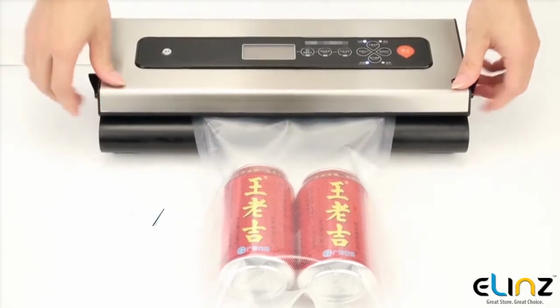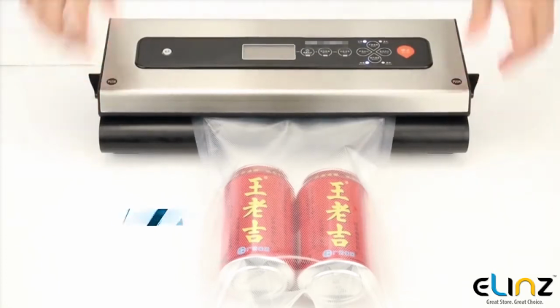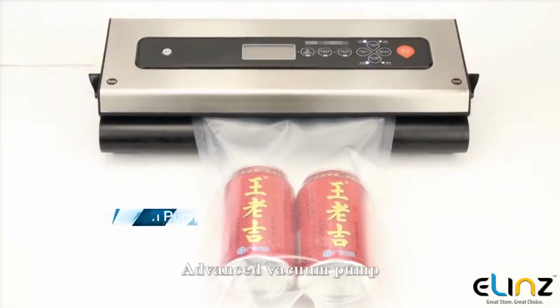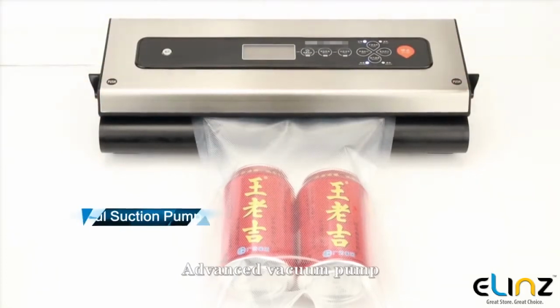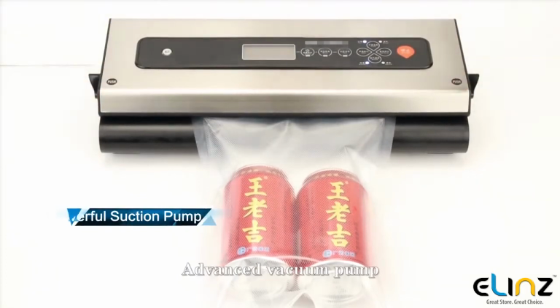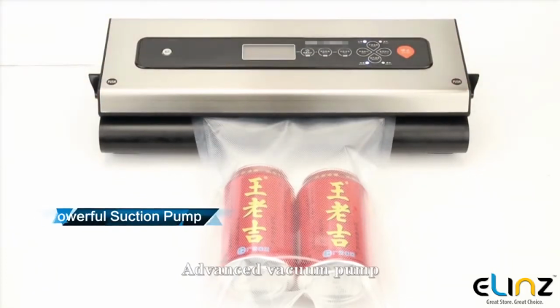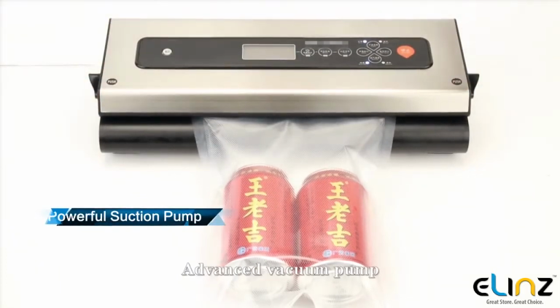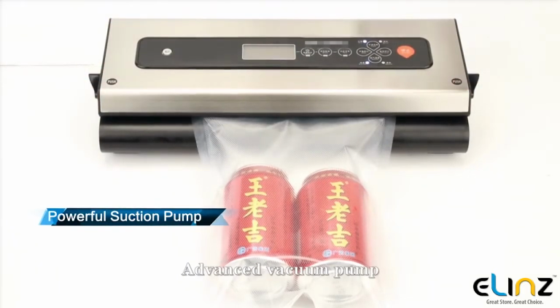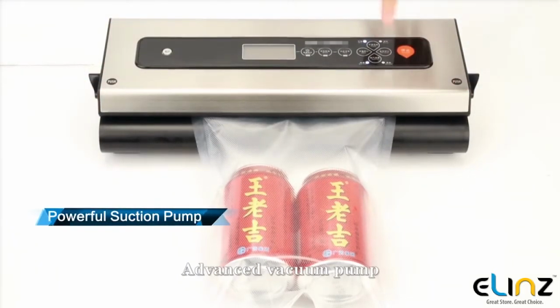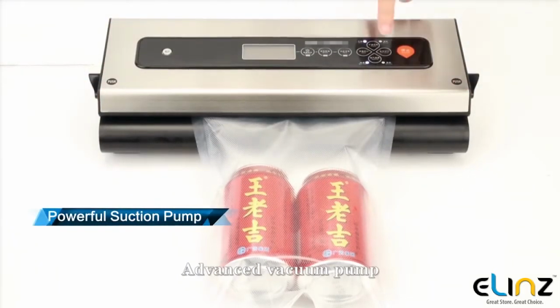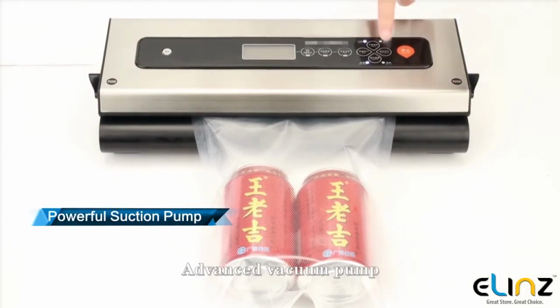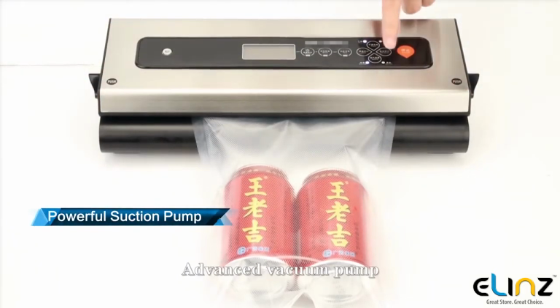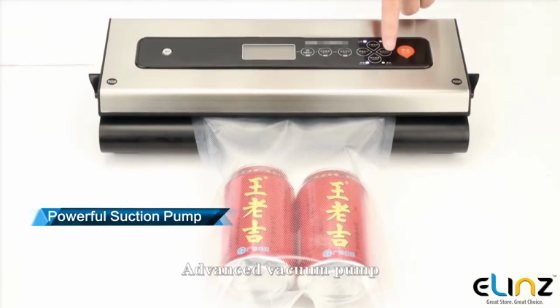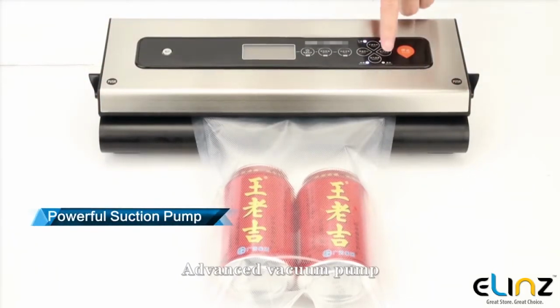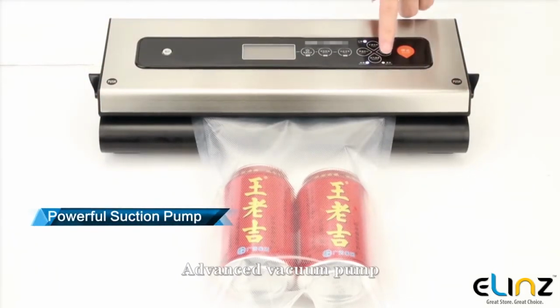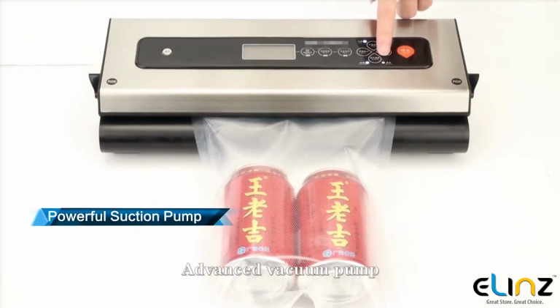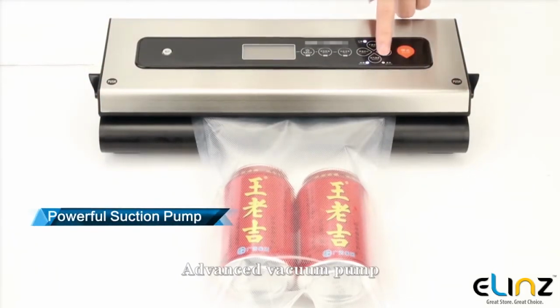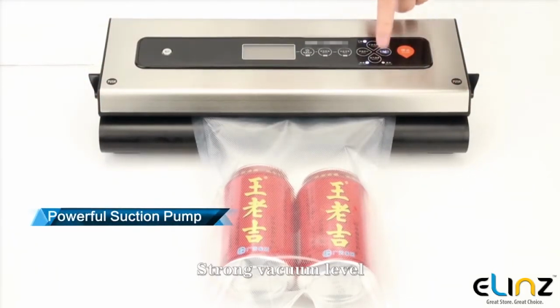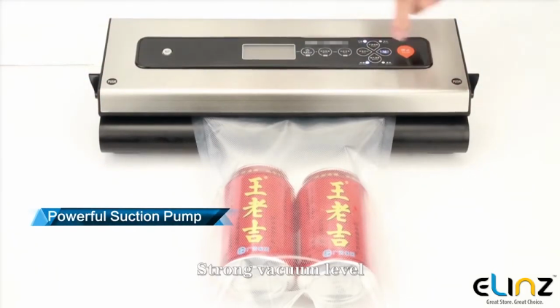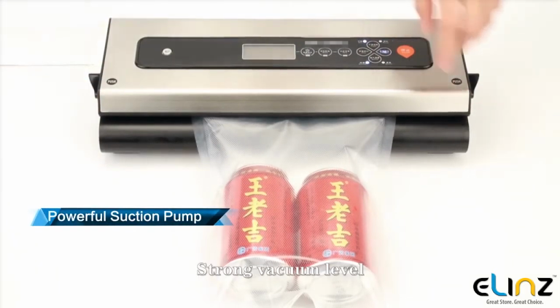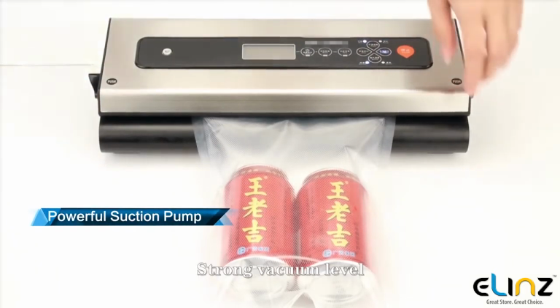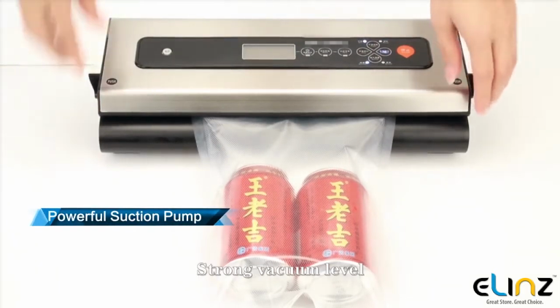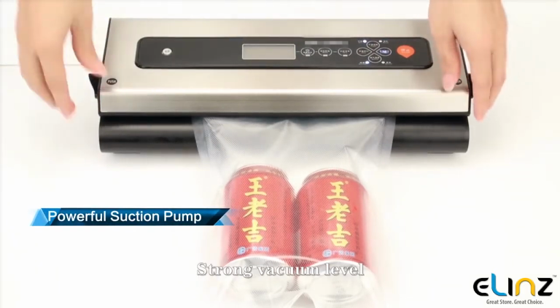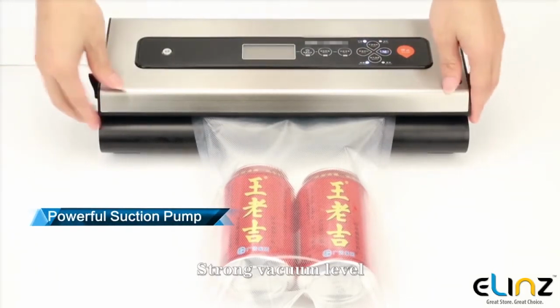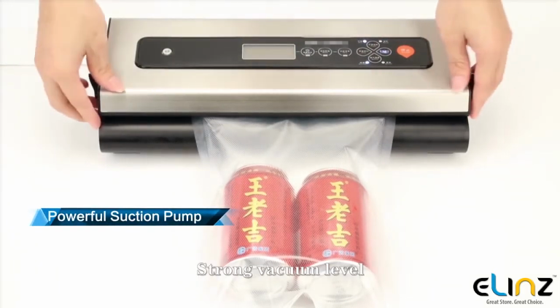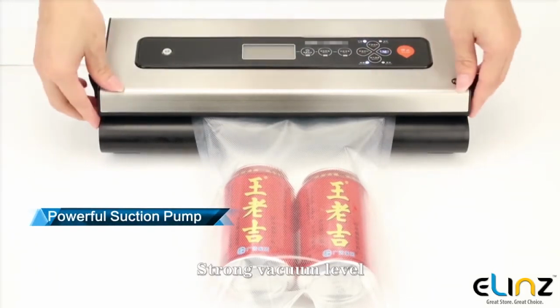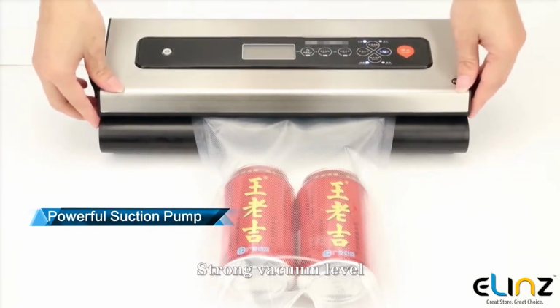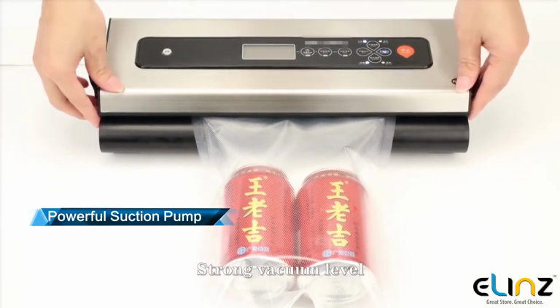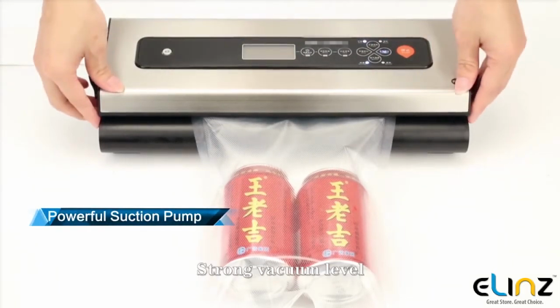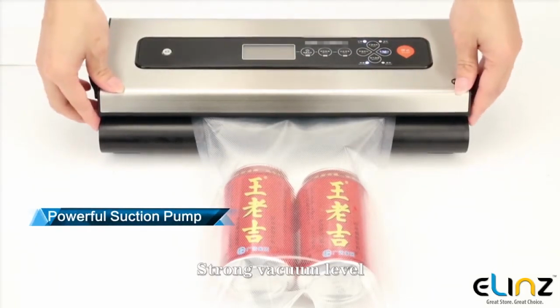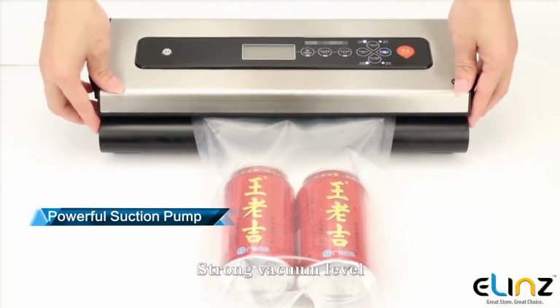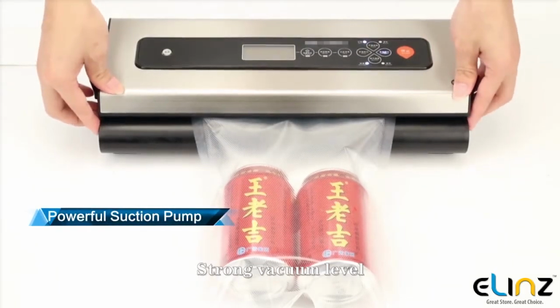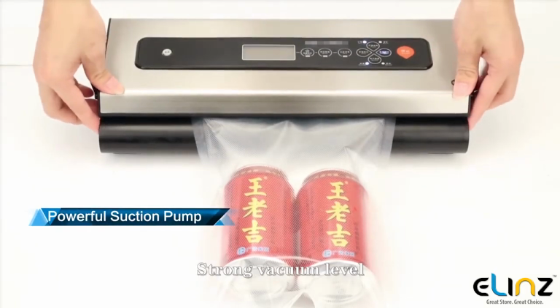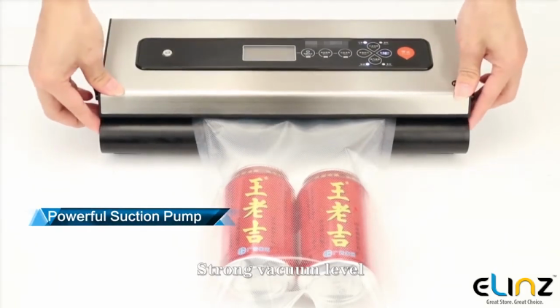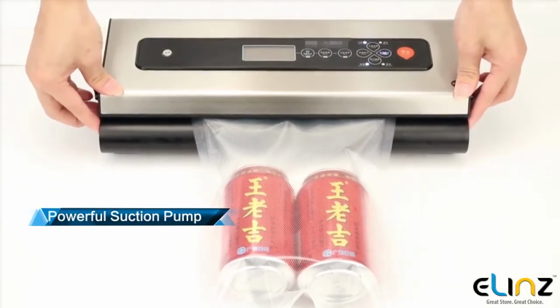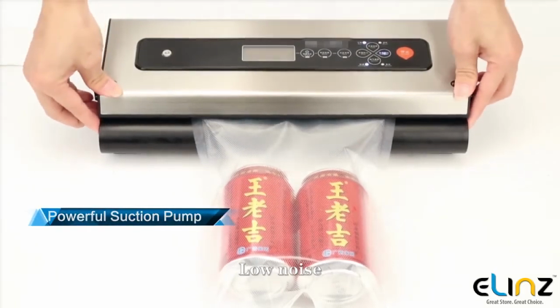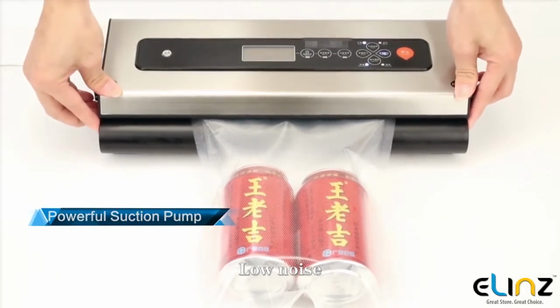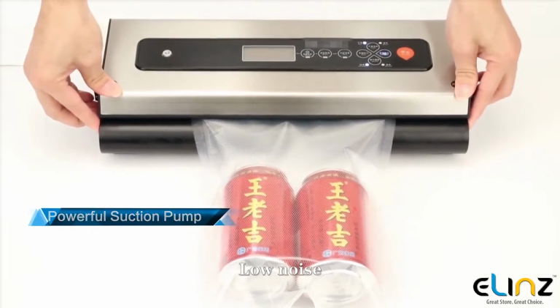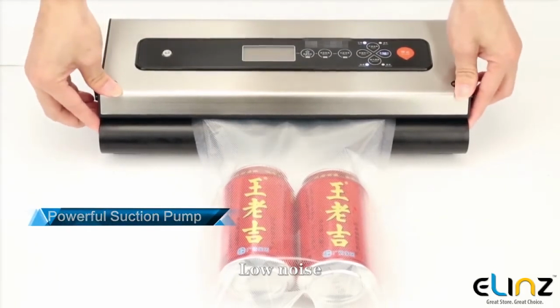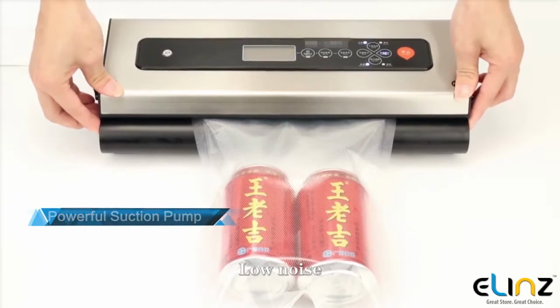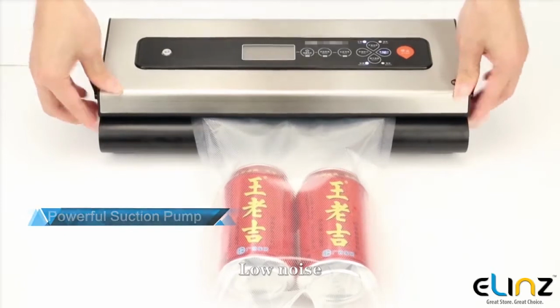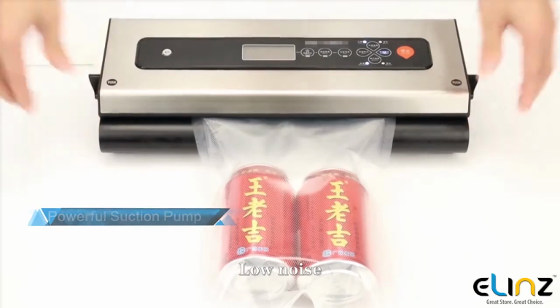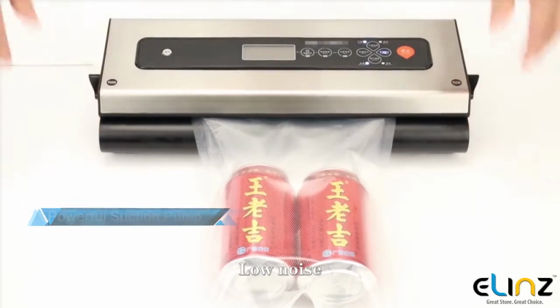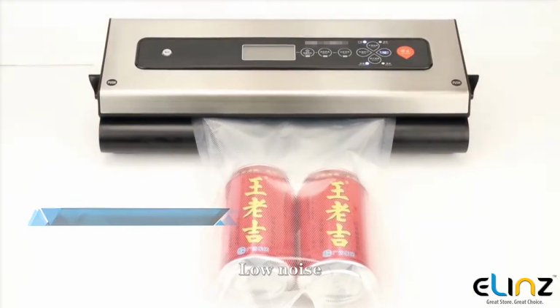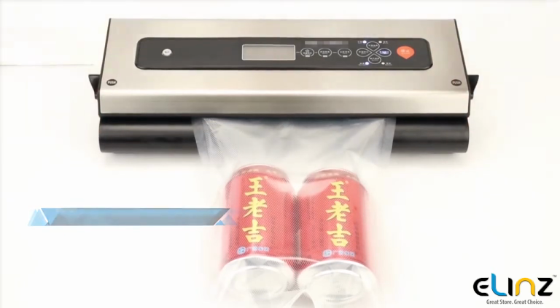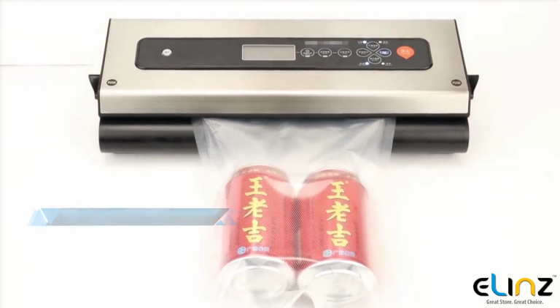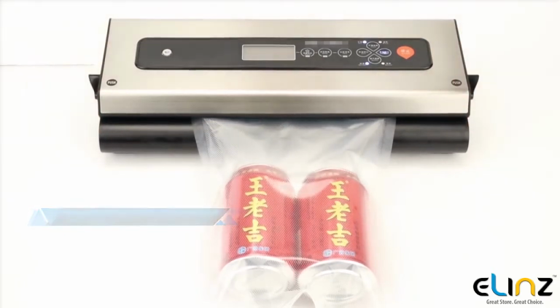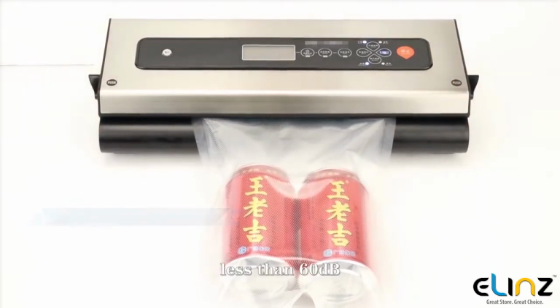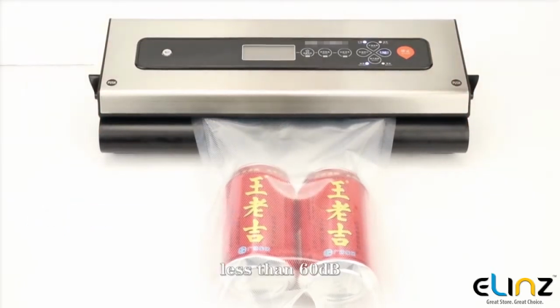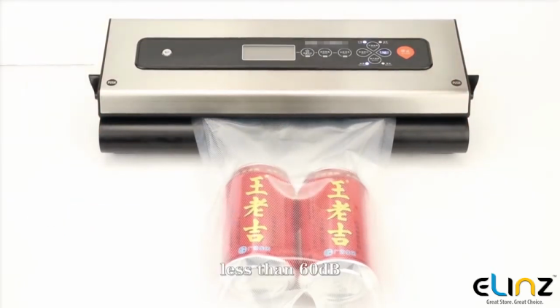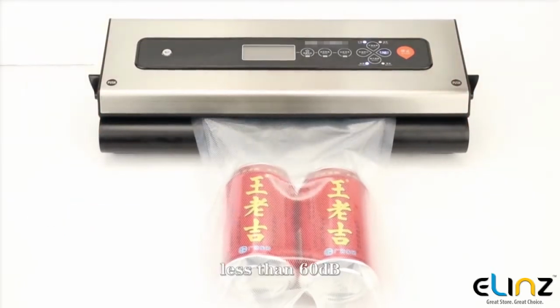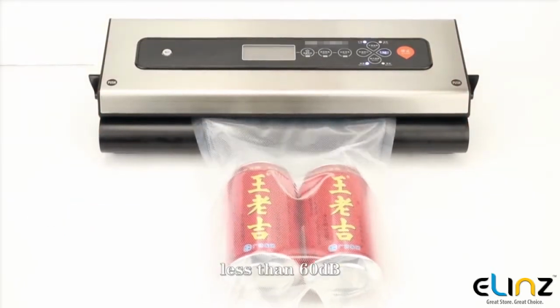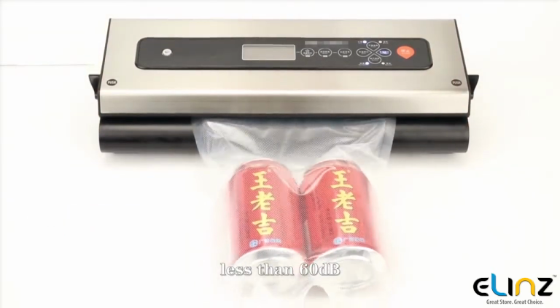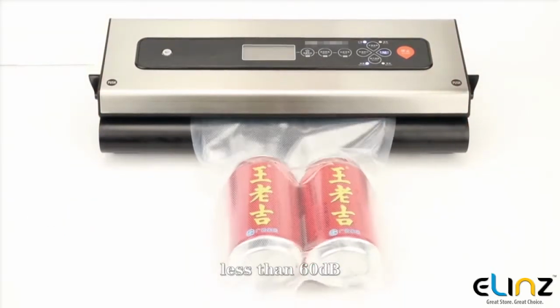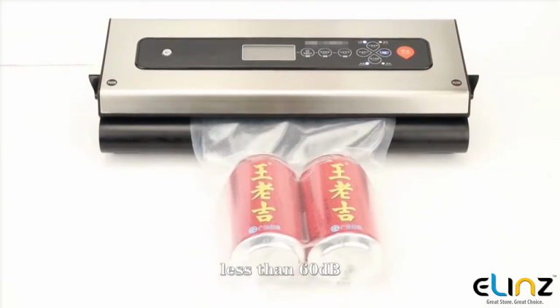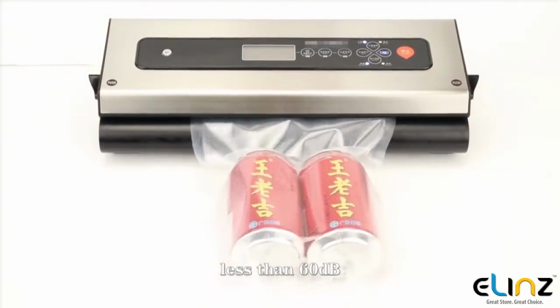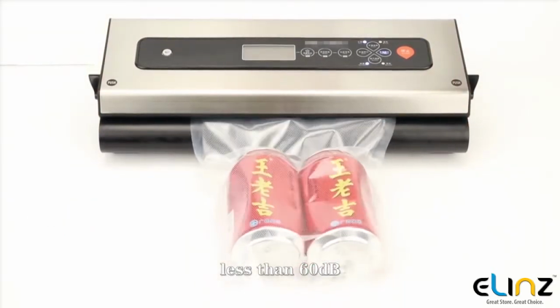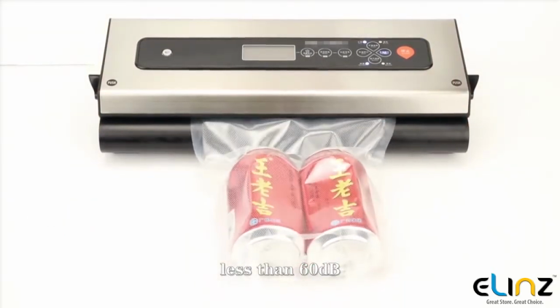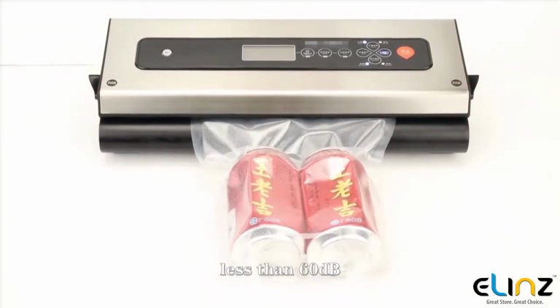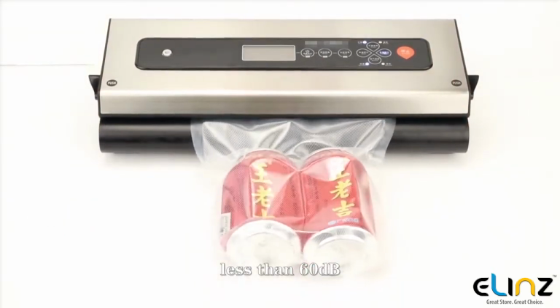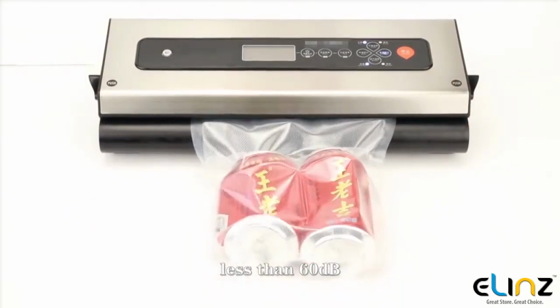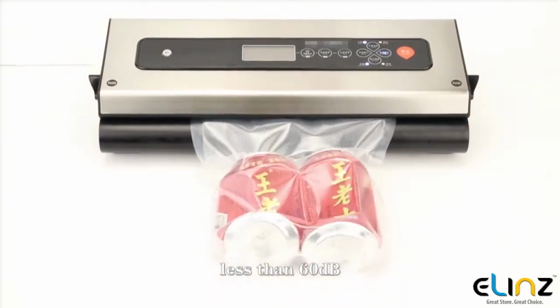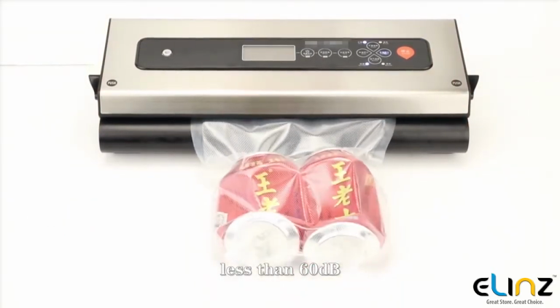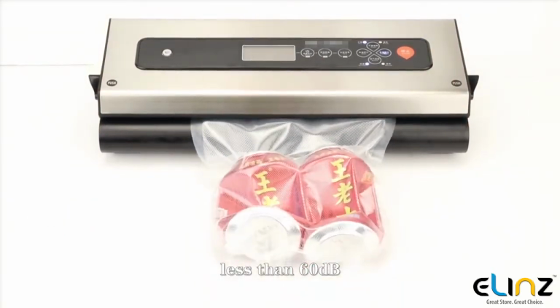Advanced vacuum pump delivers a strong vacuum level with low noise — less than 60 decibels.